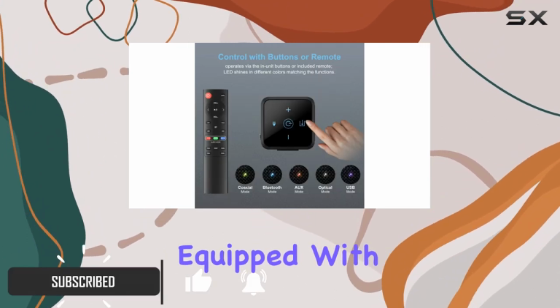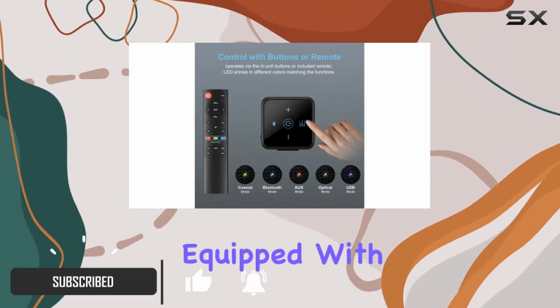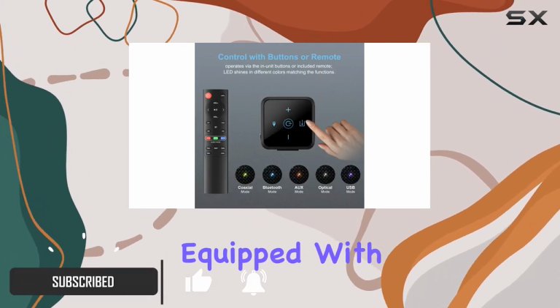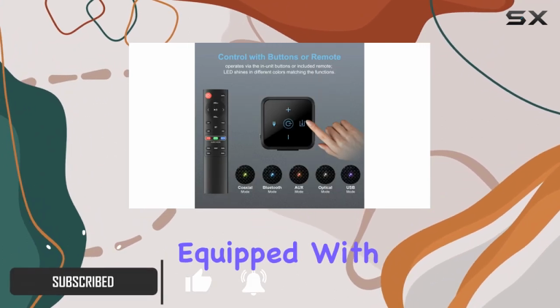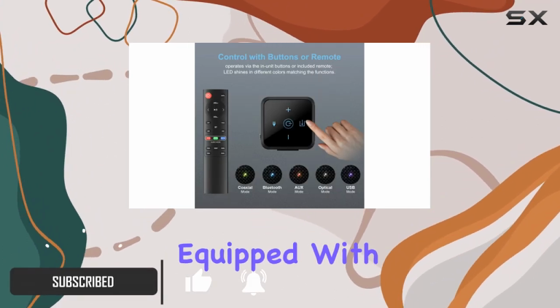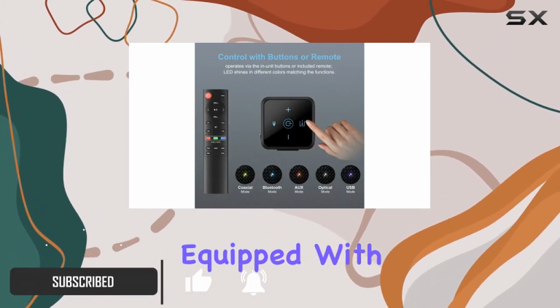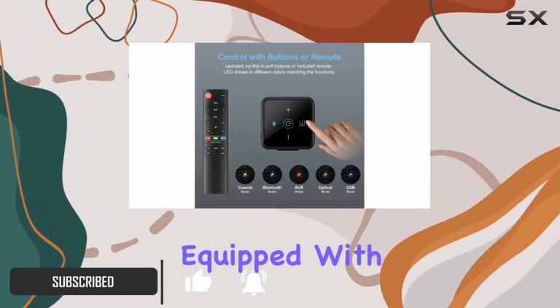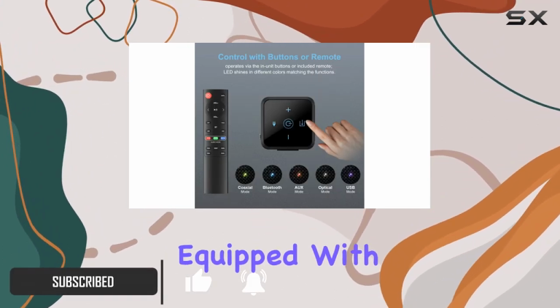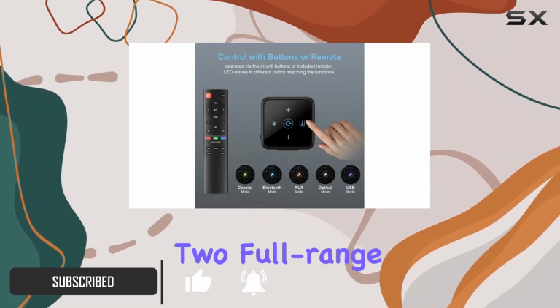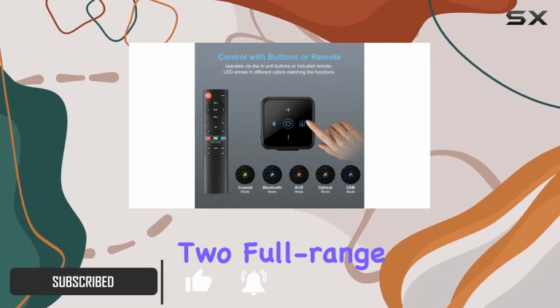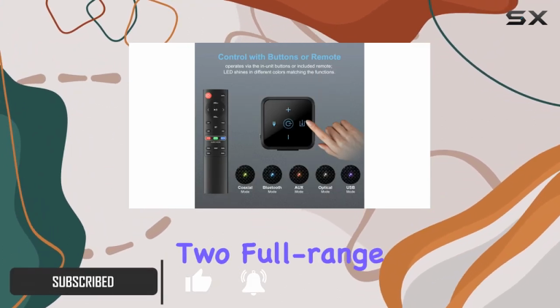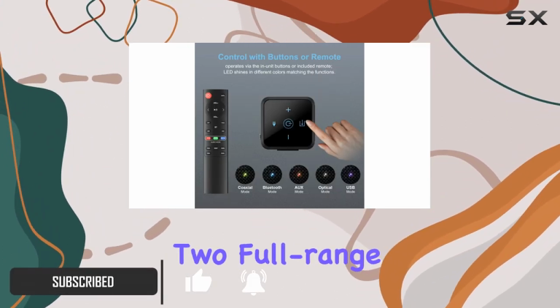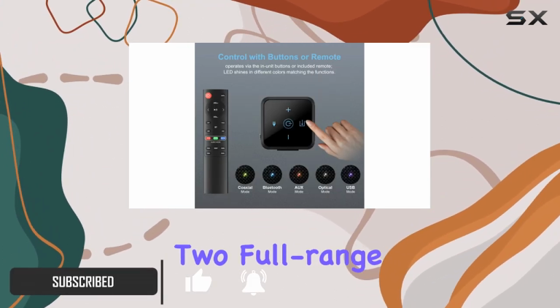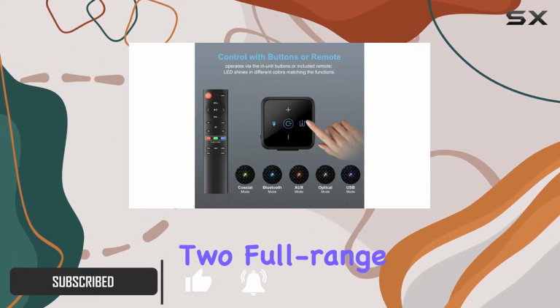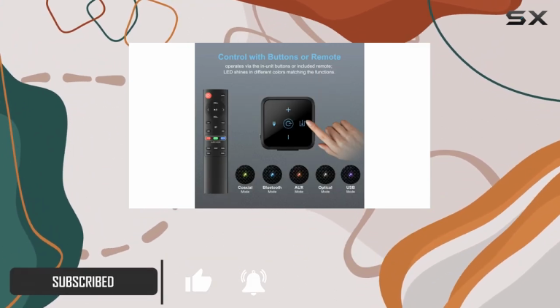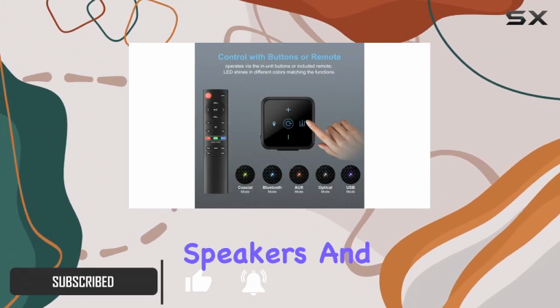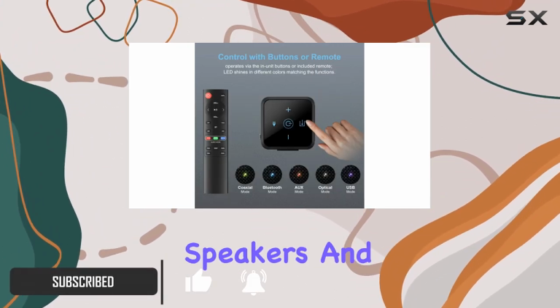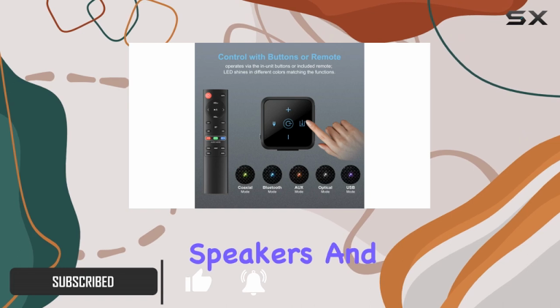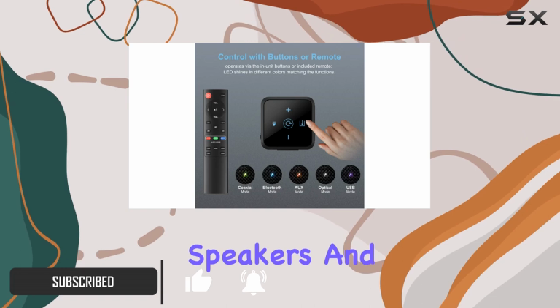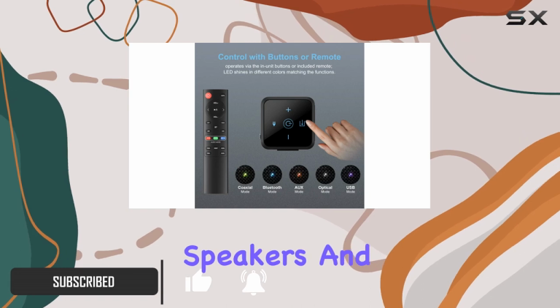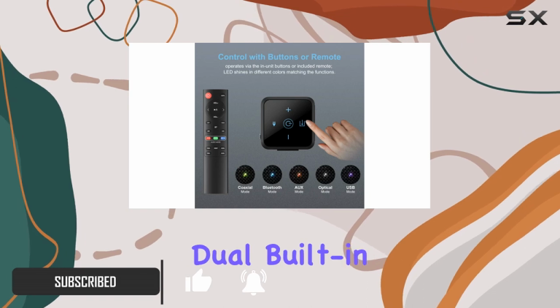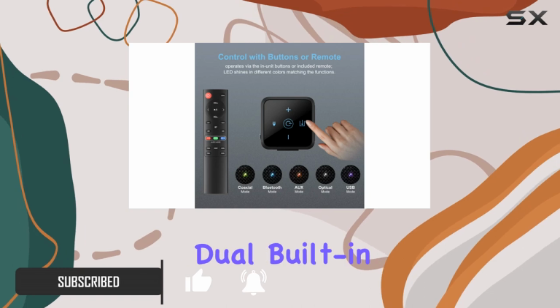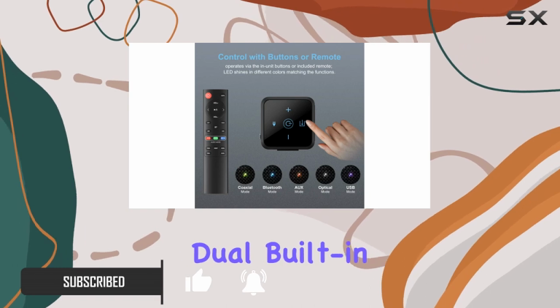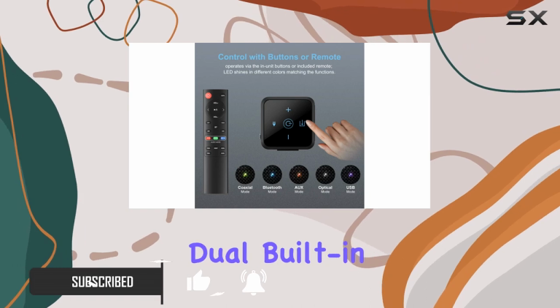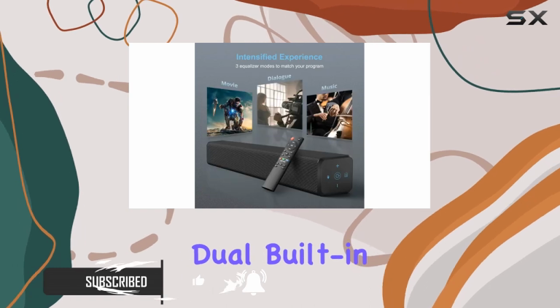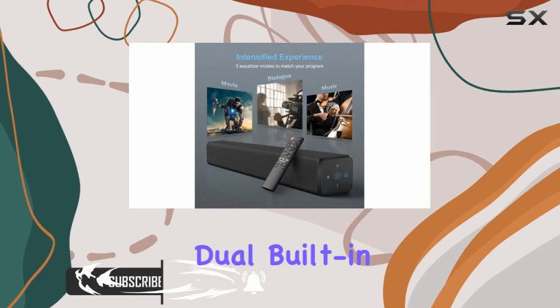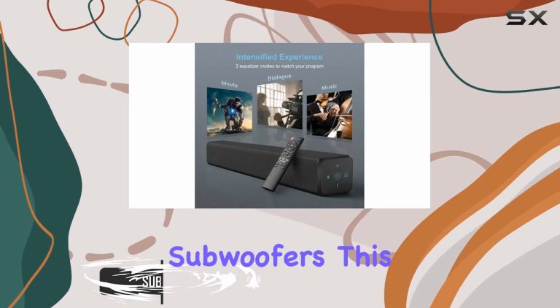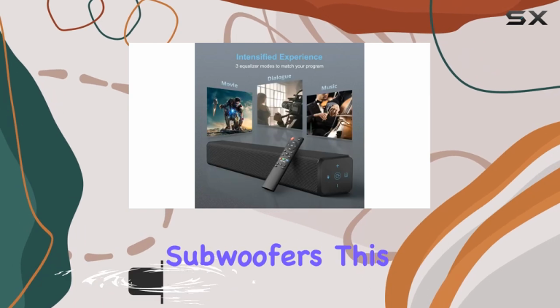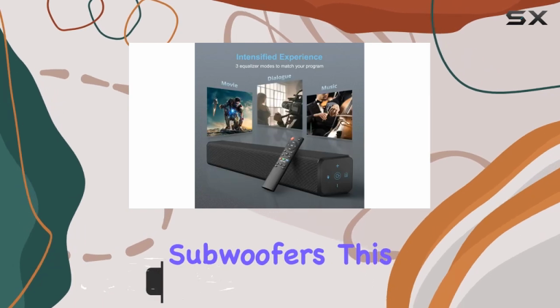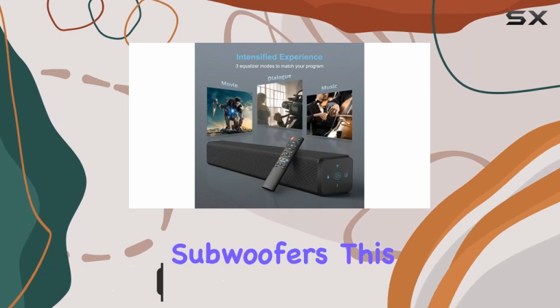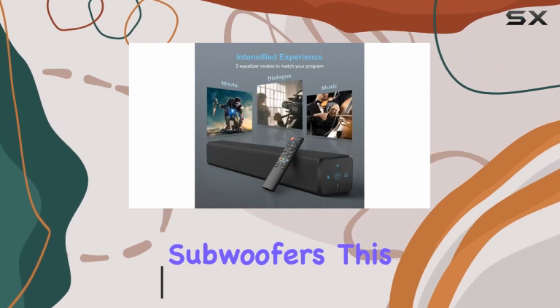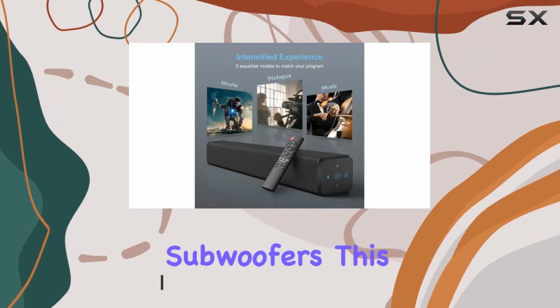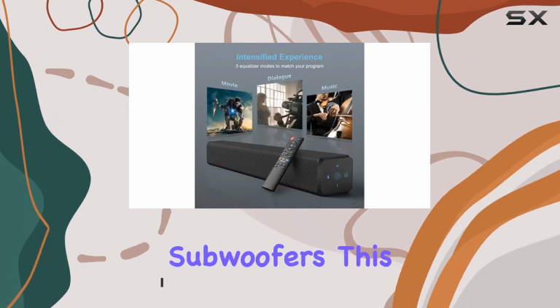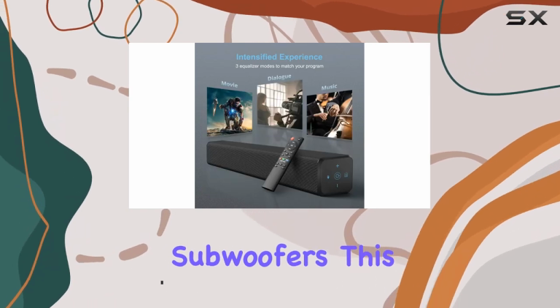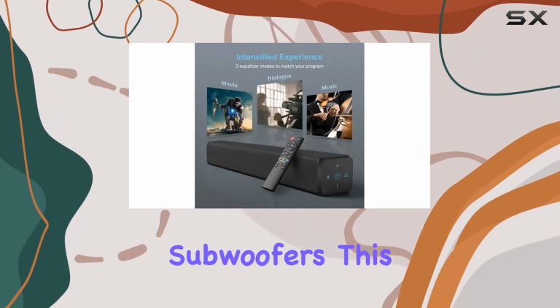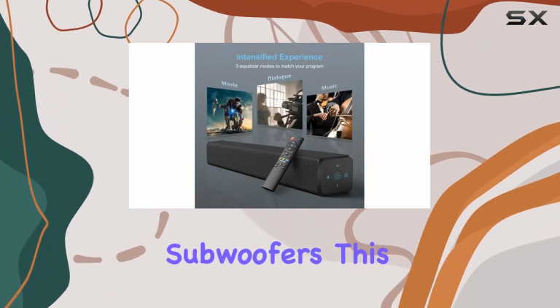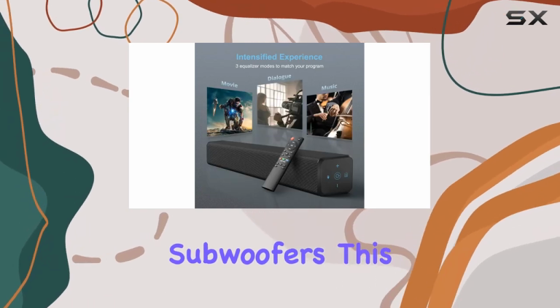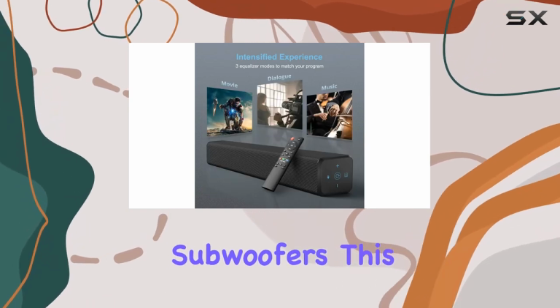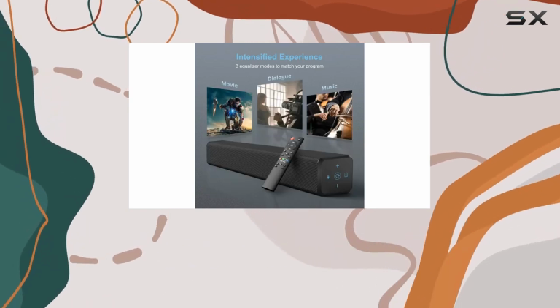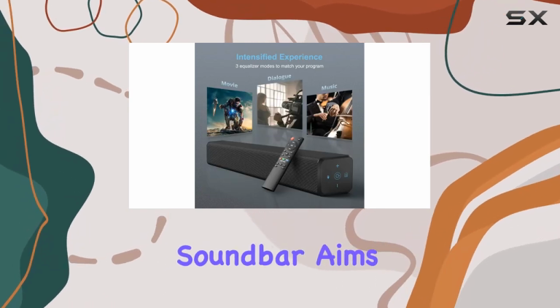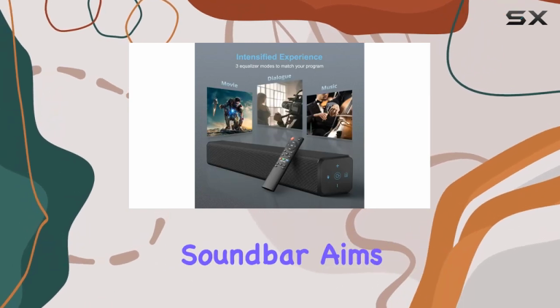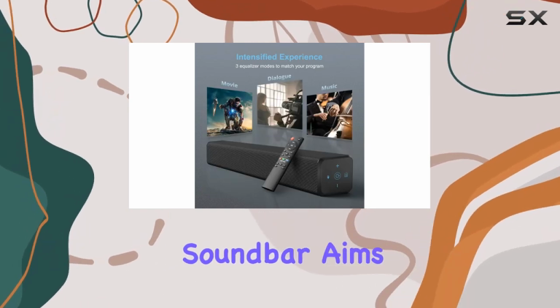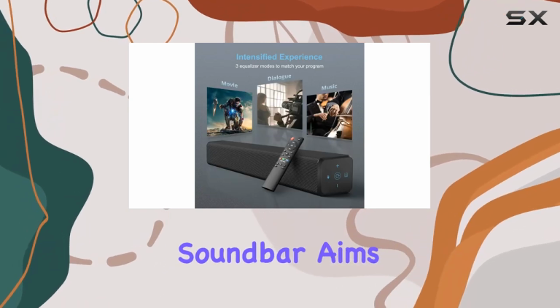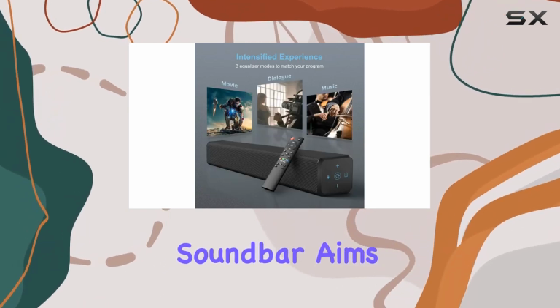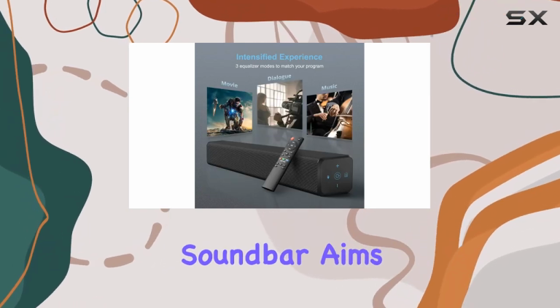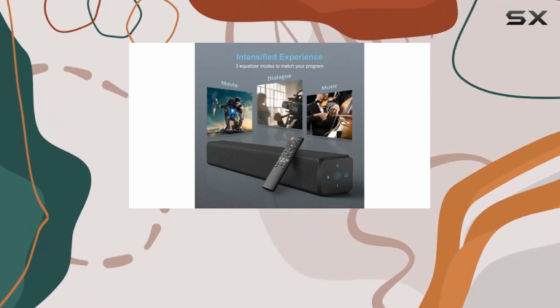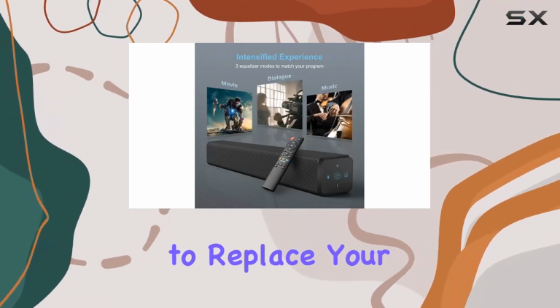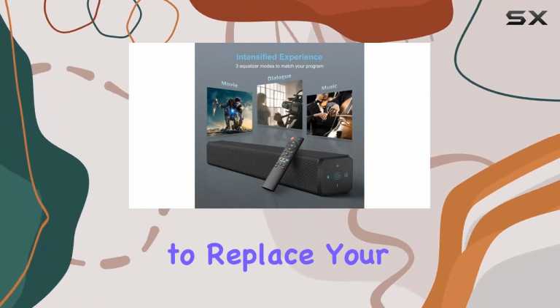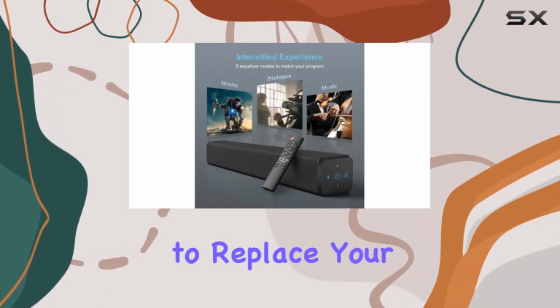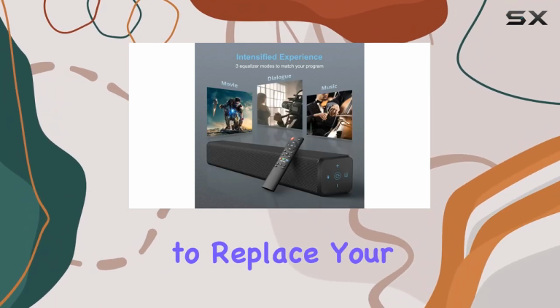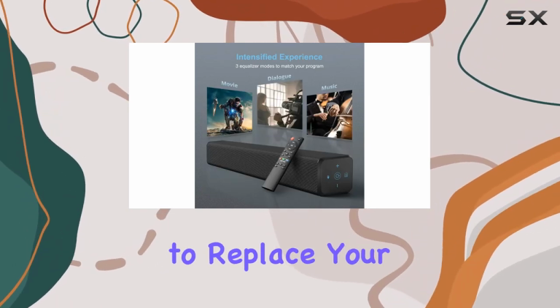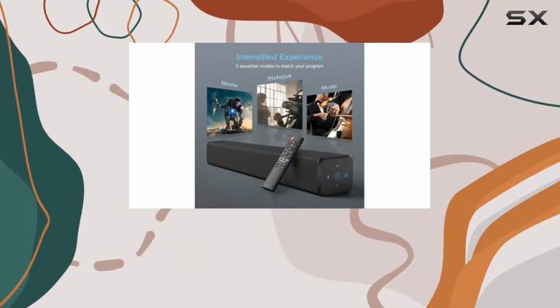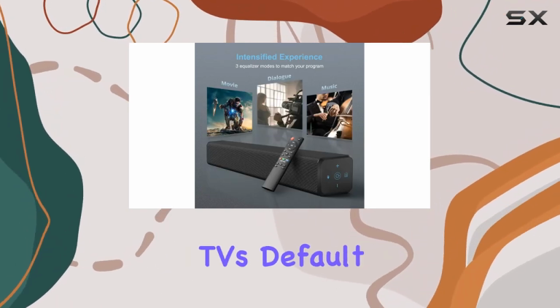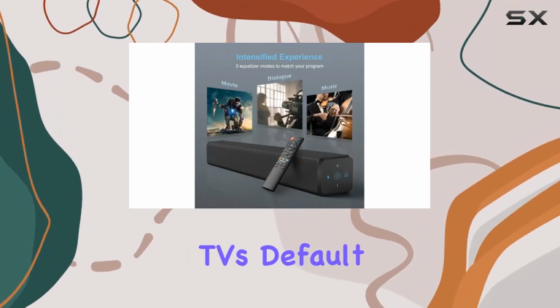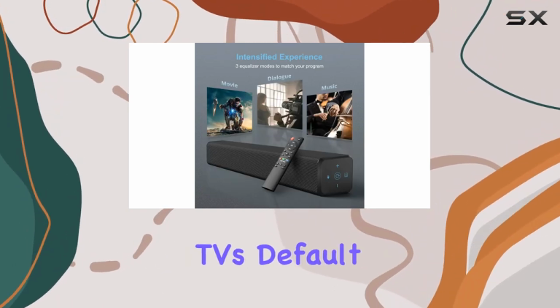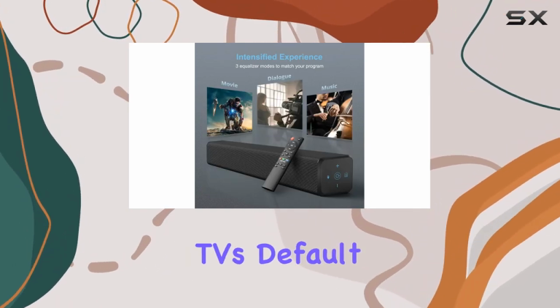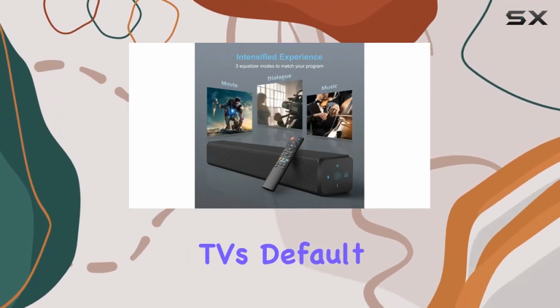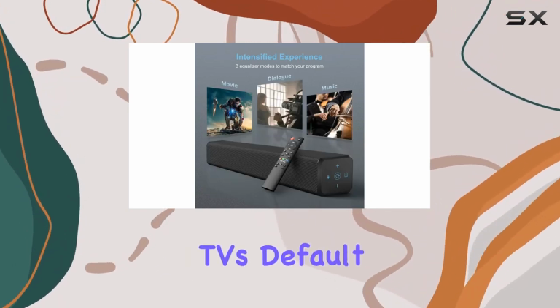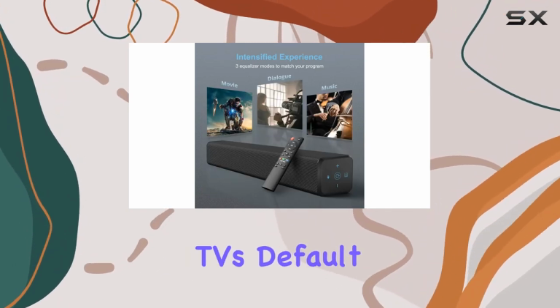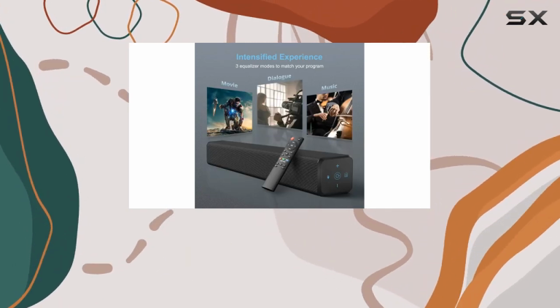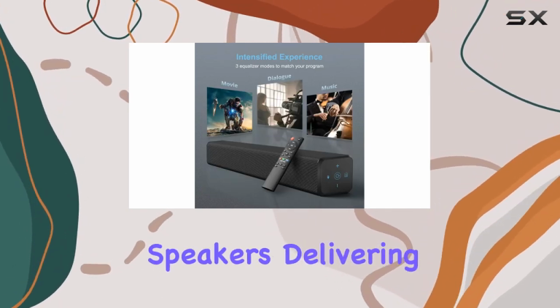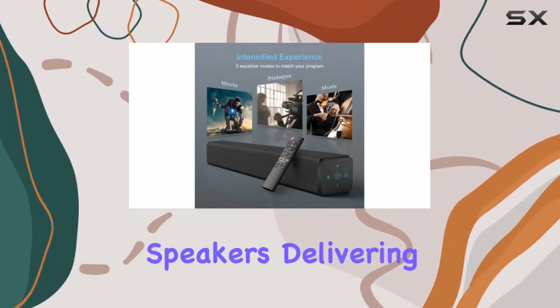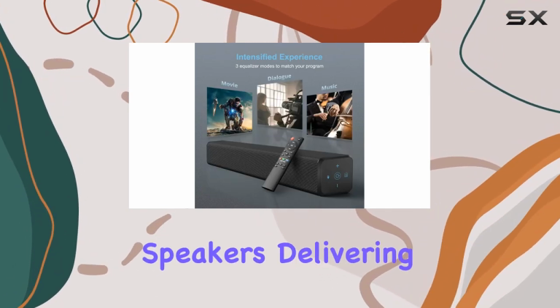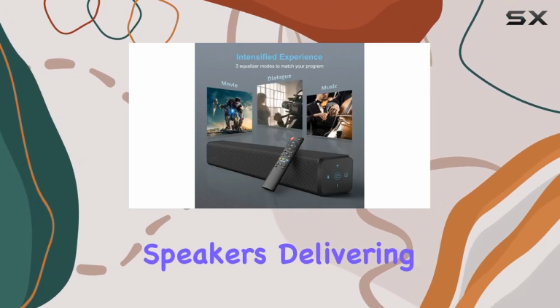Equipped with two full-range speakers and dual built-in subwoofers, this soundbar aims to replace your TV's default speakers.